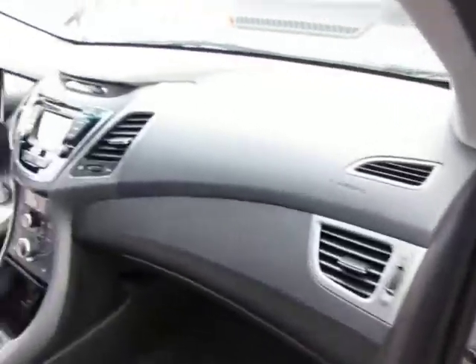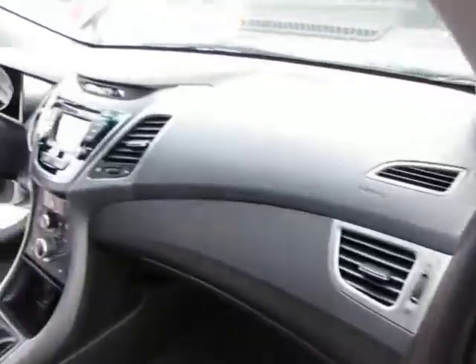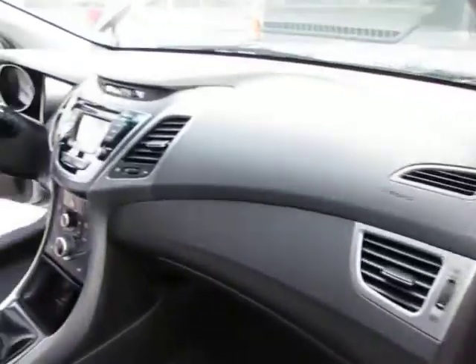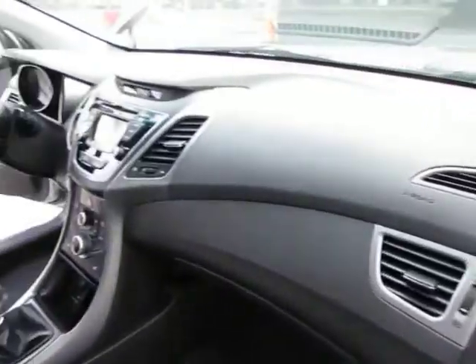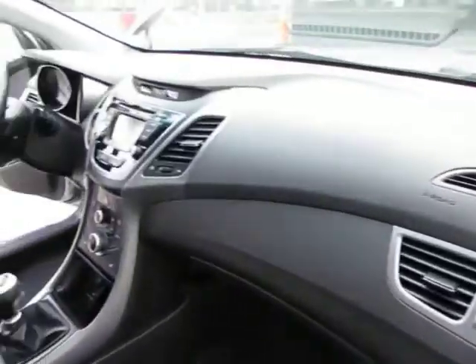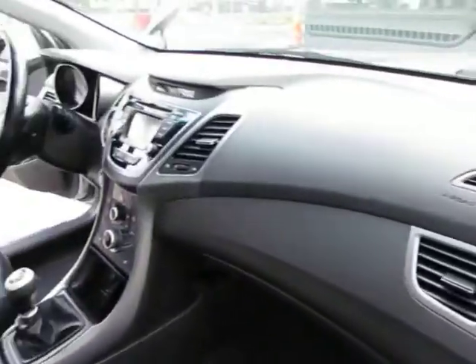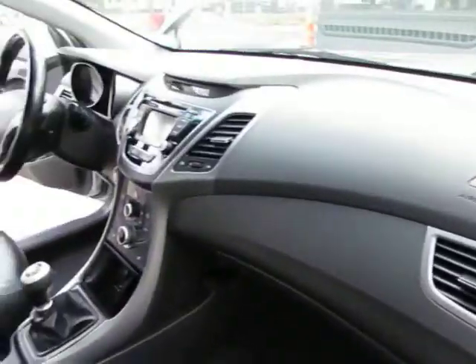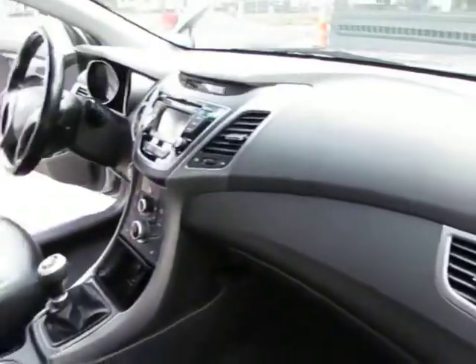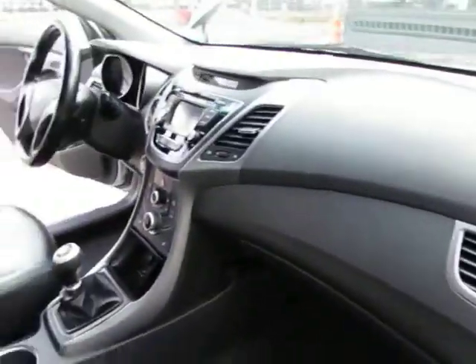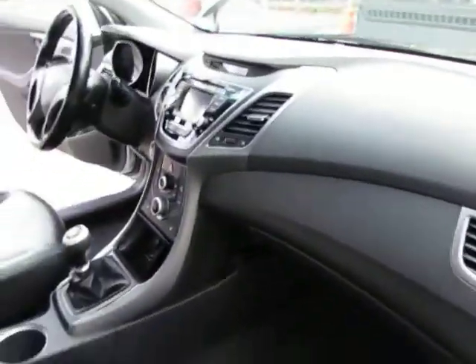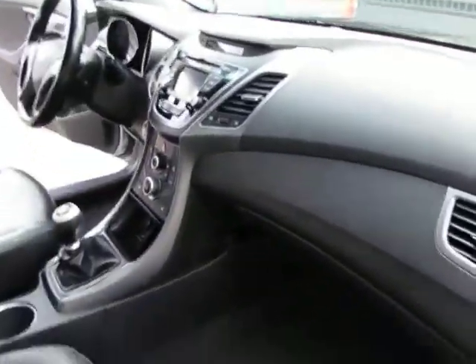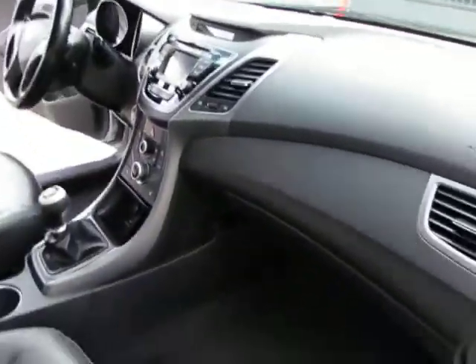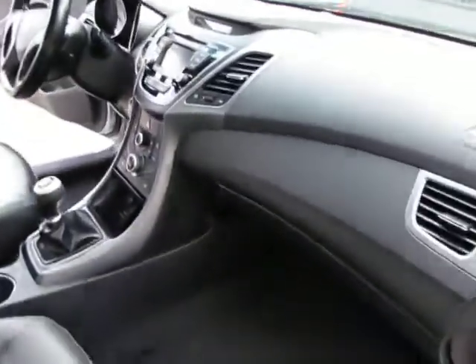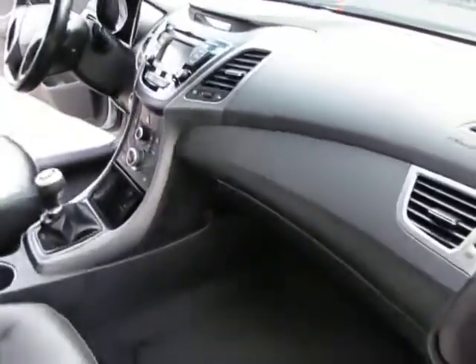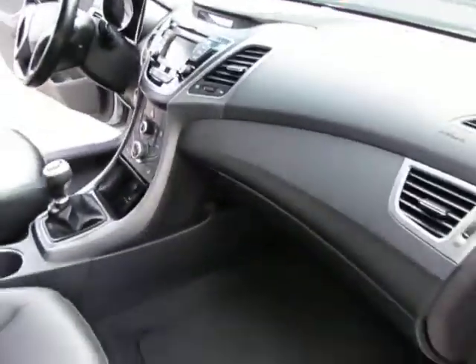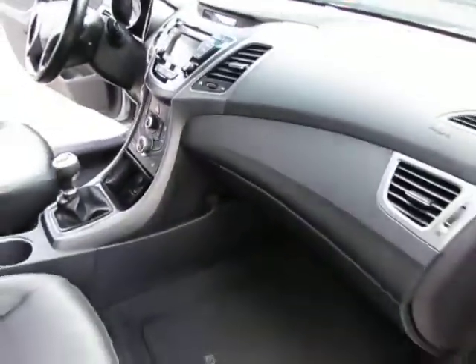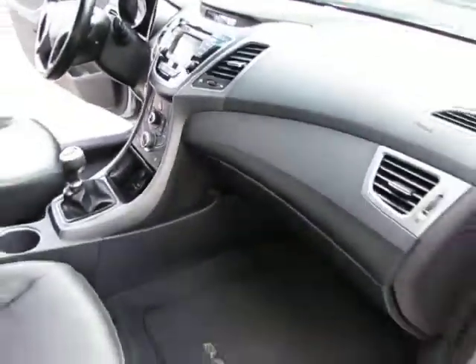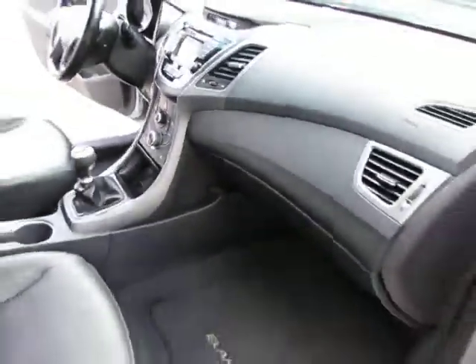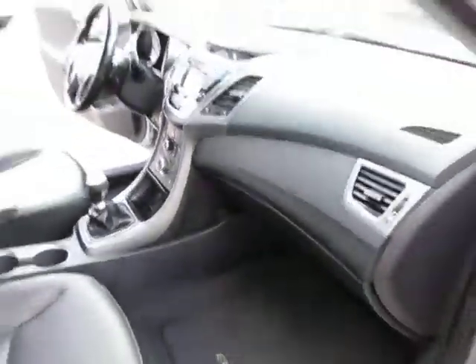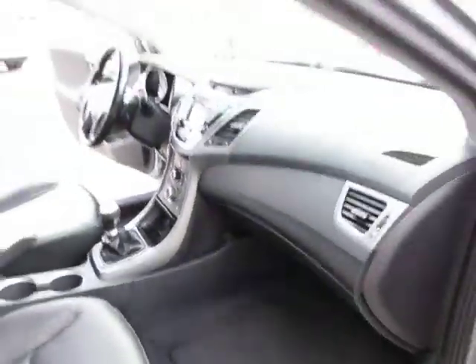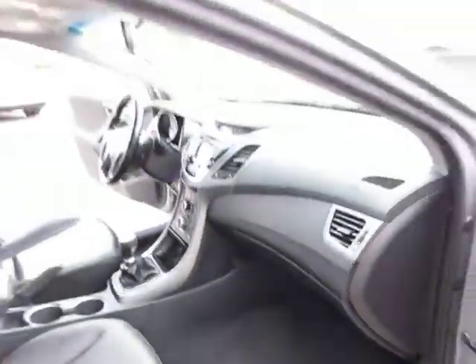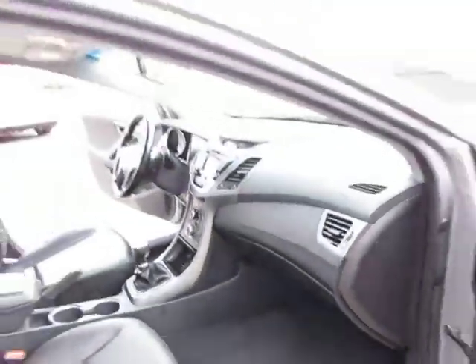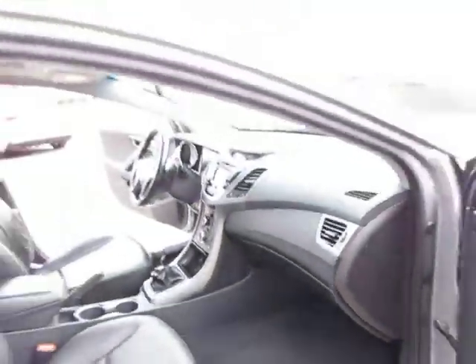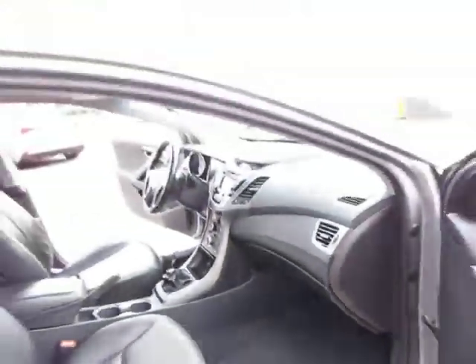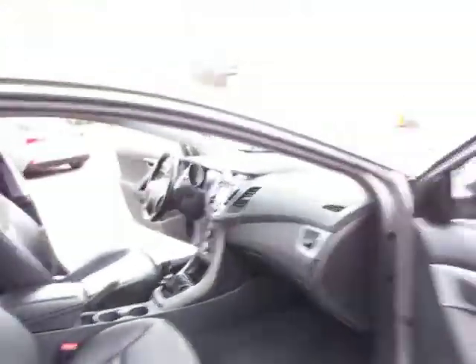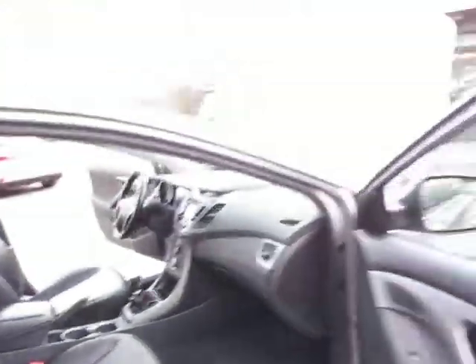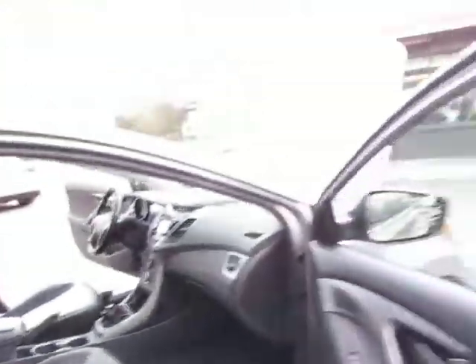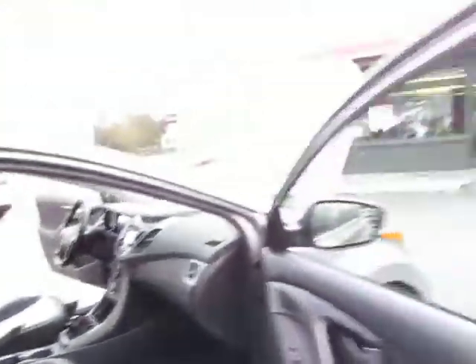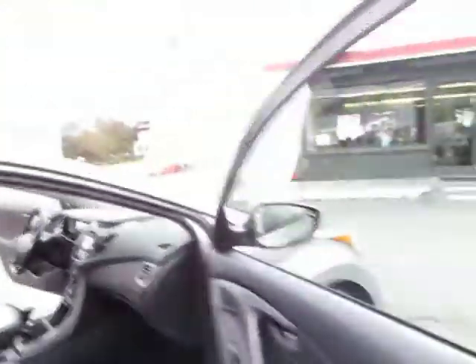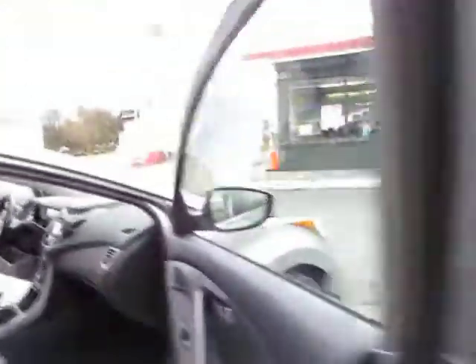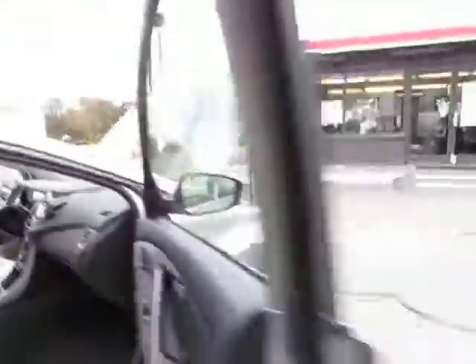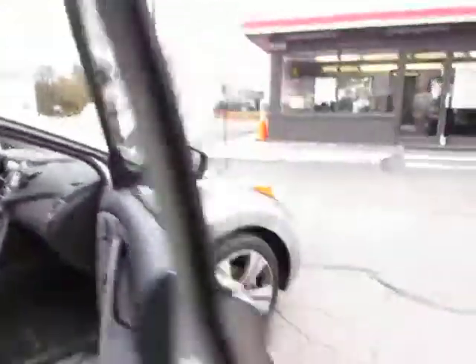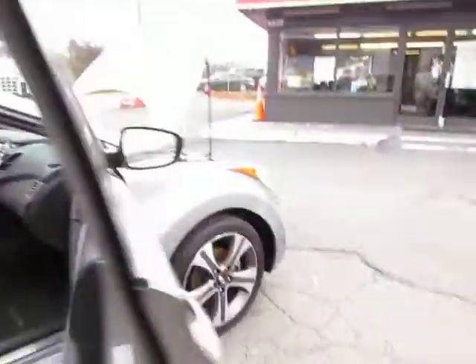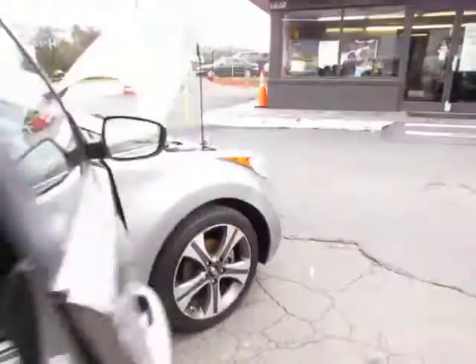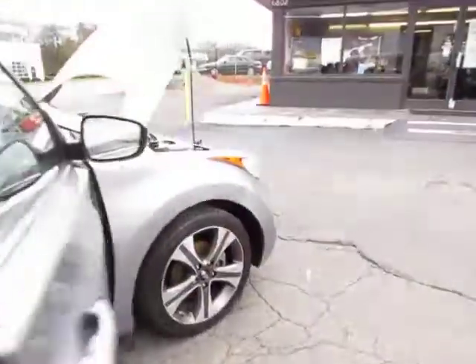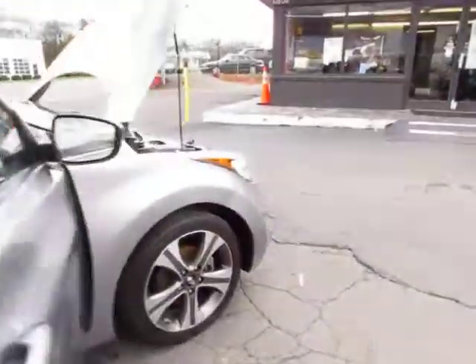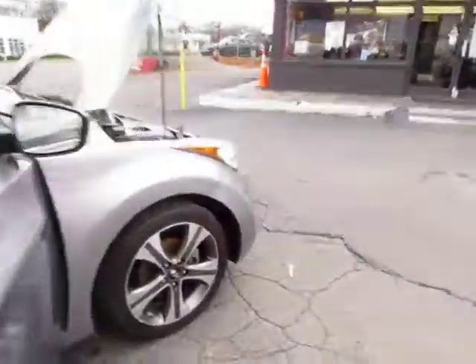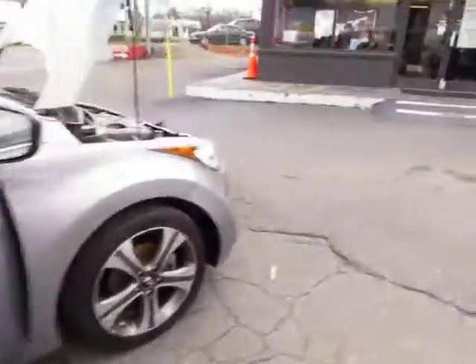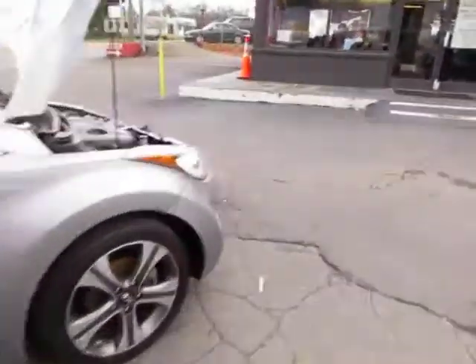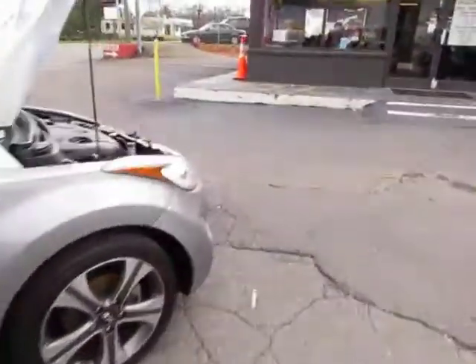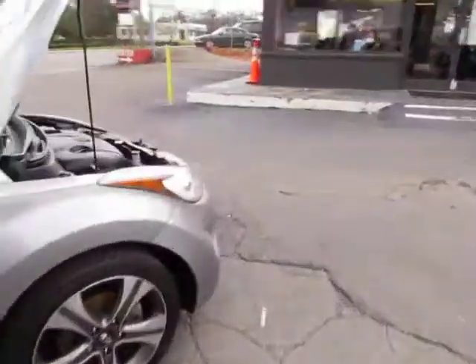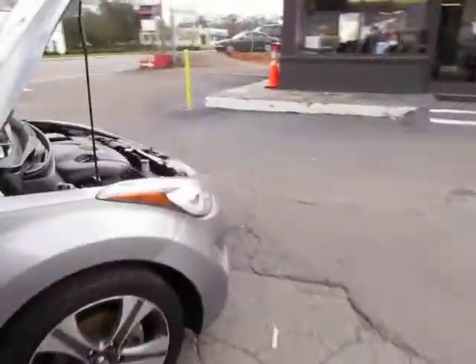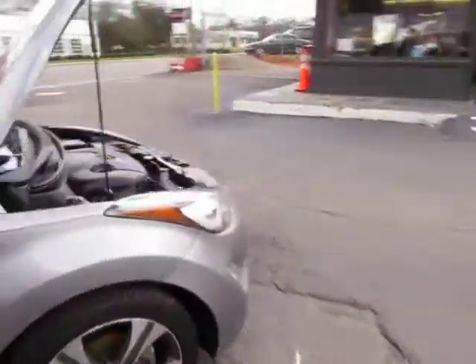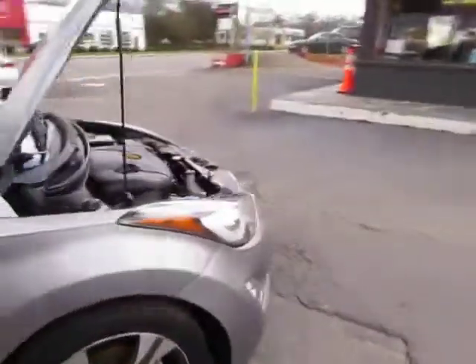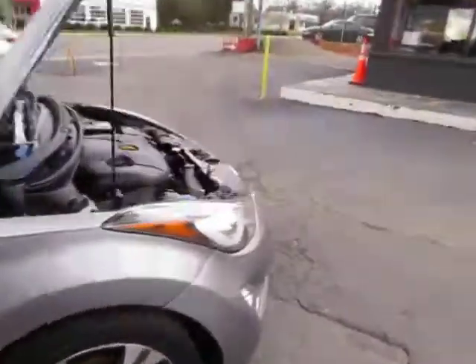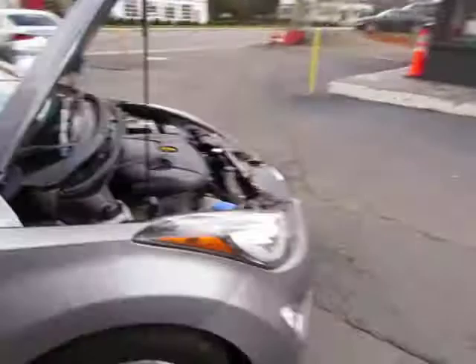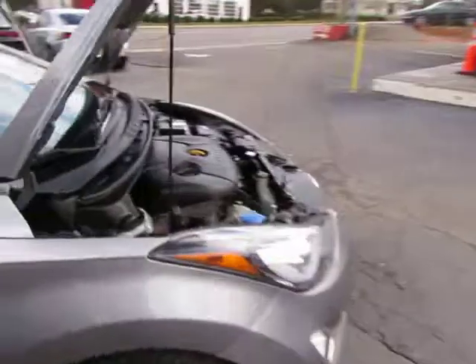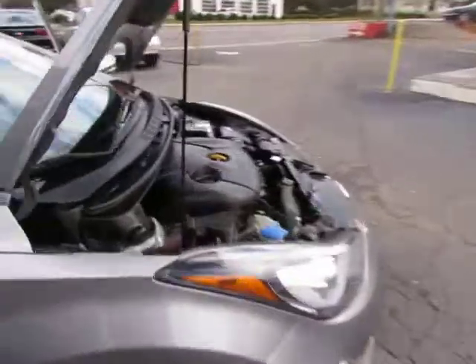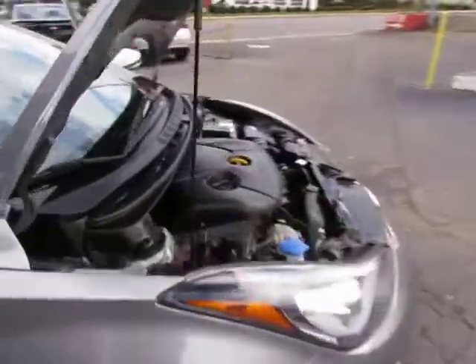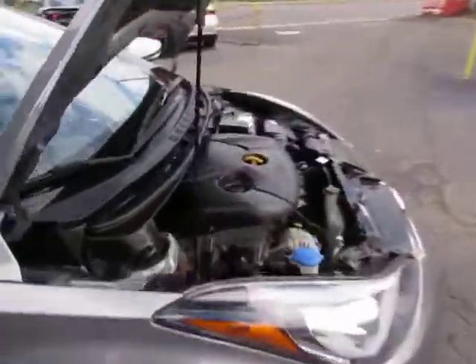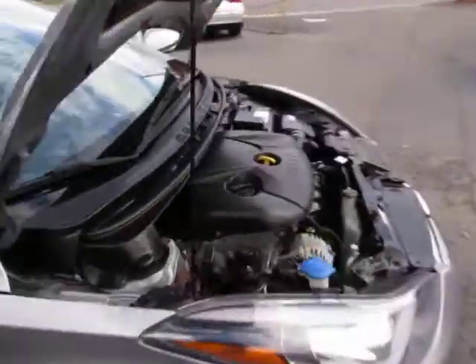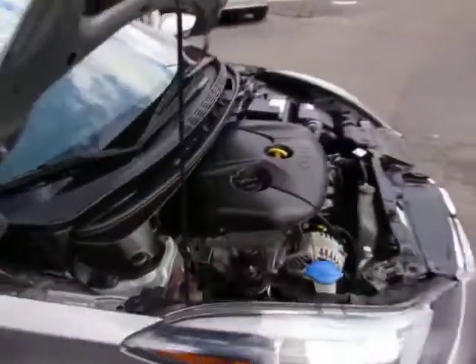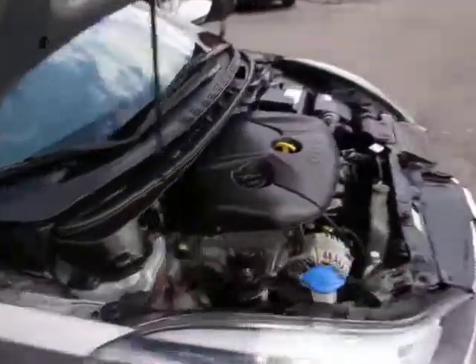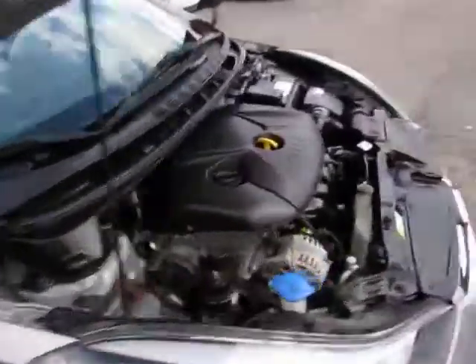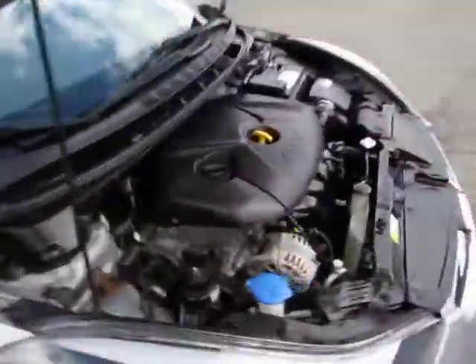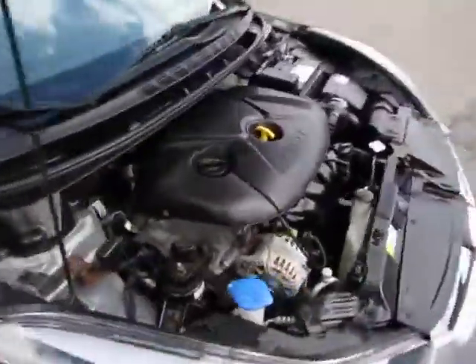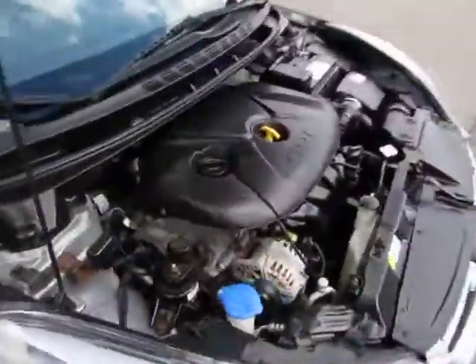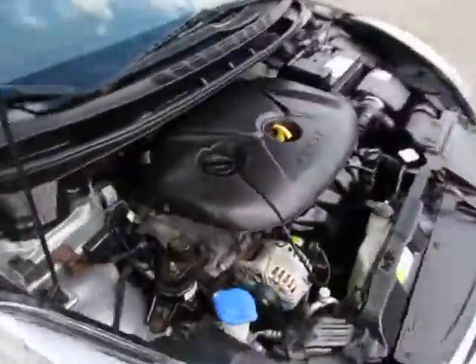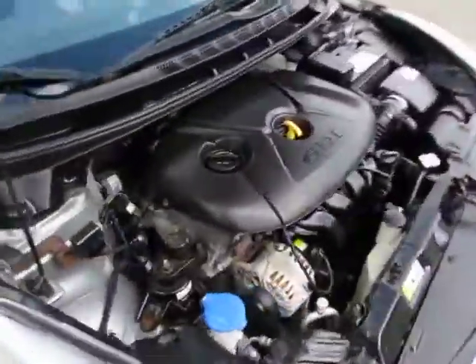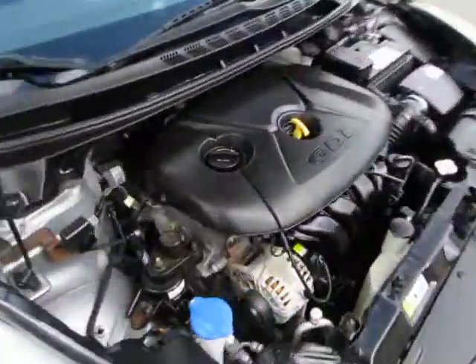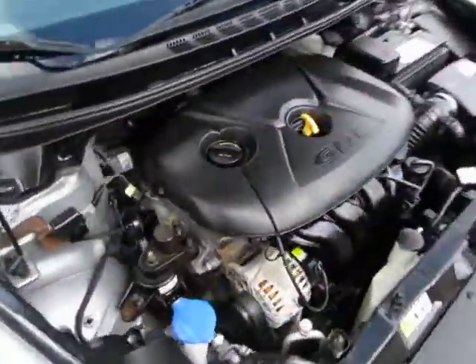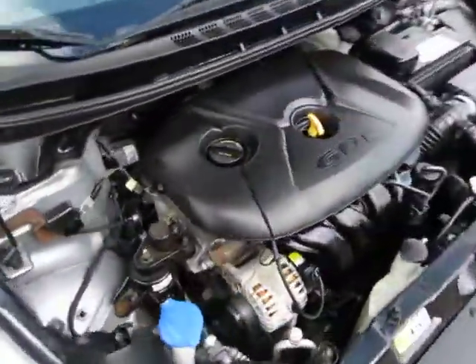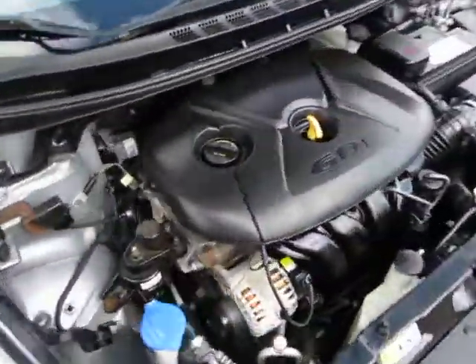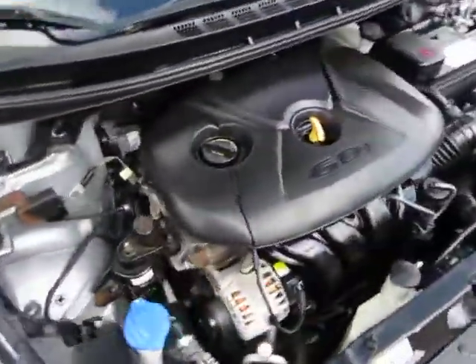Let's look at the dash — looks pretty good. Now let's take a look under the hood — it sounds pretty healthy.